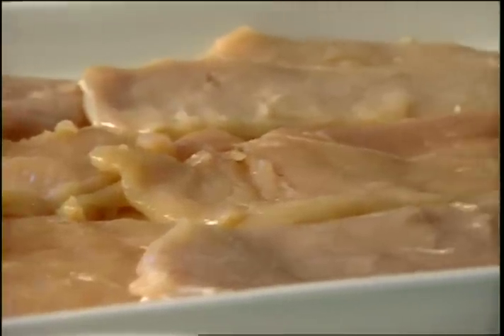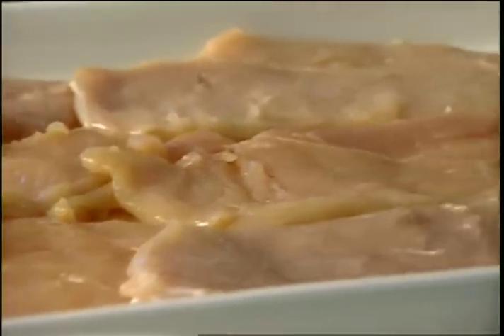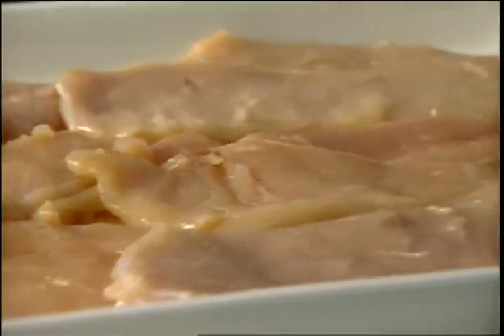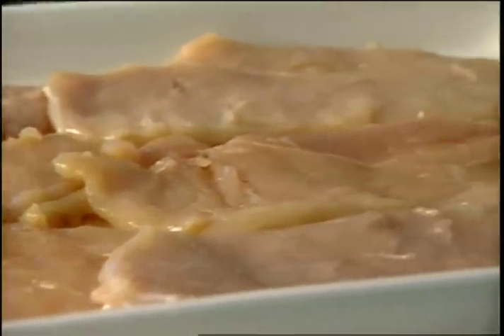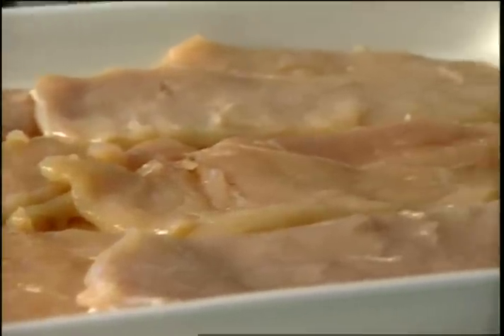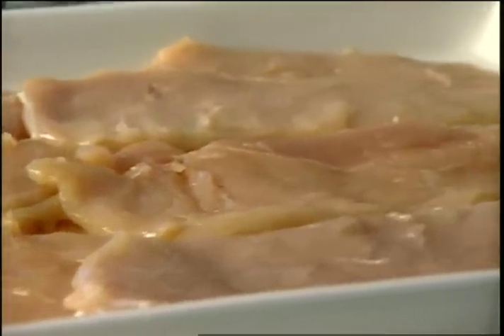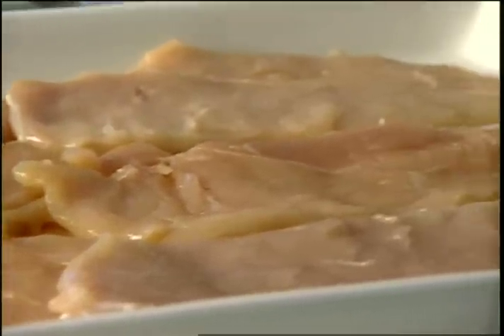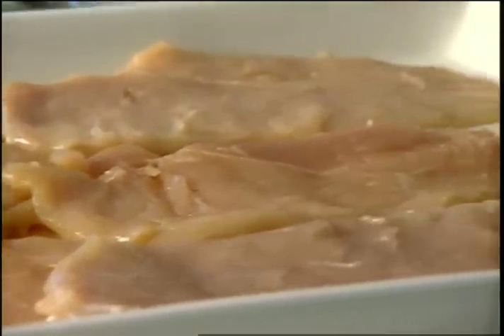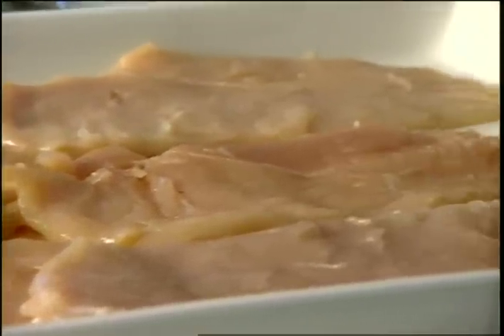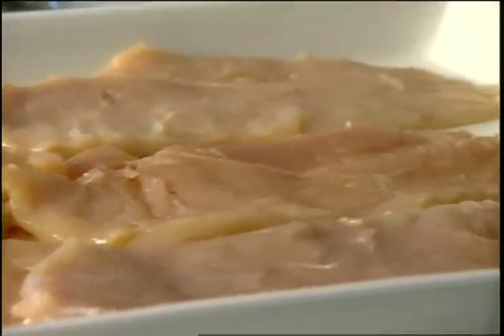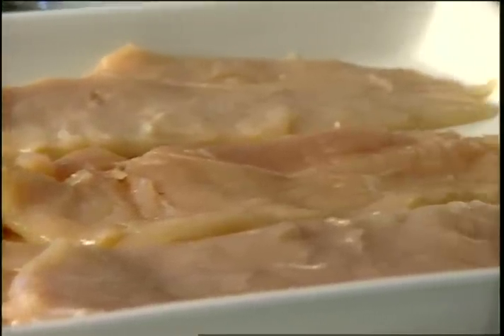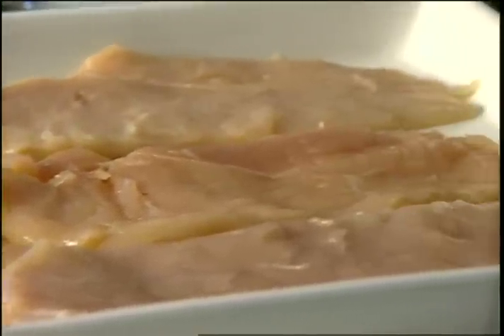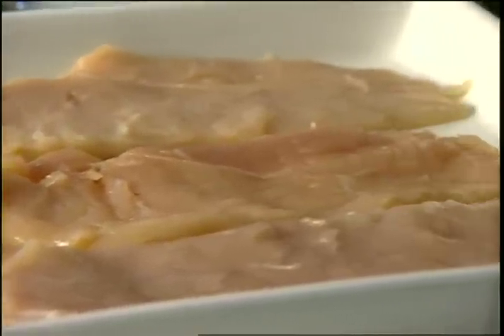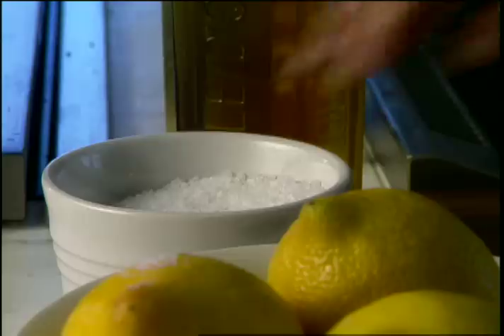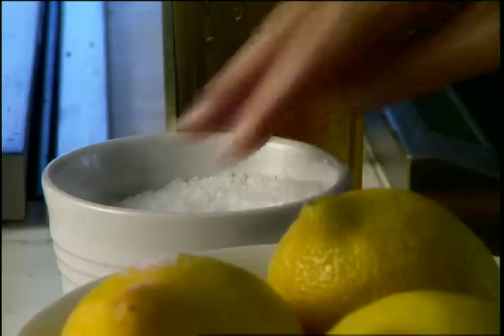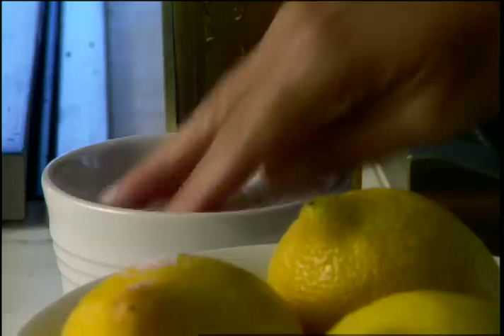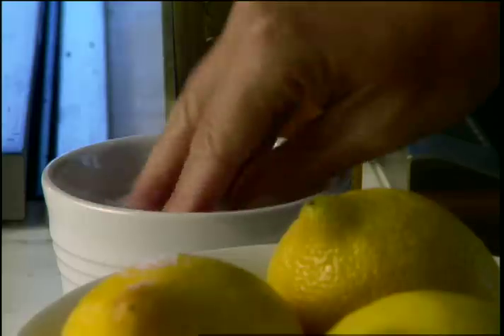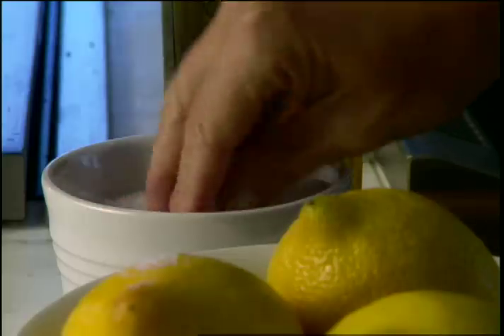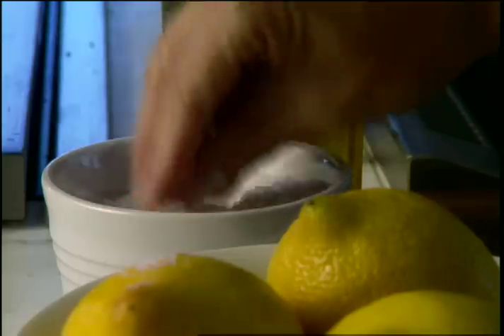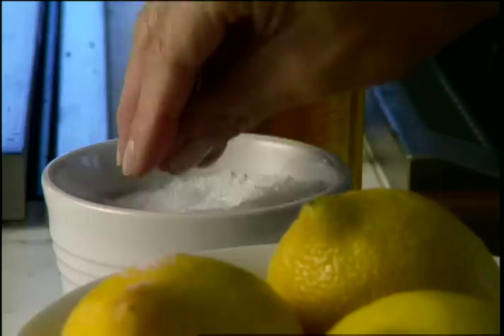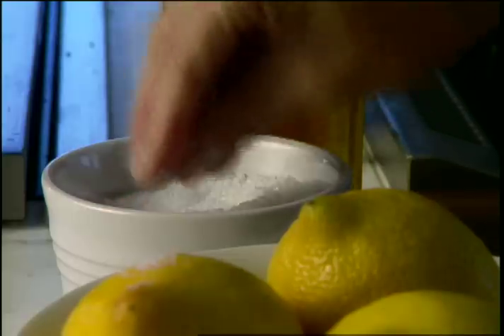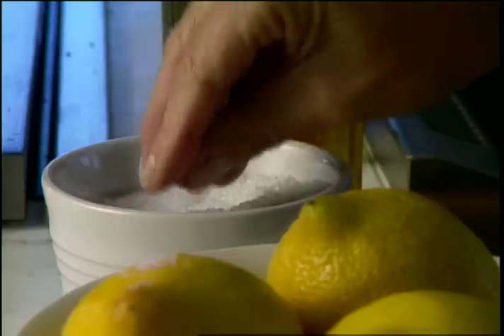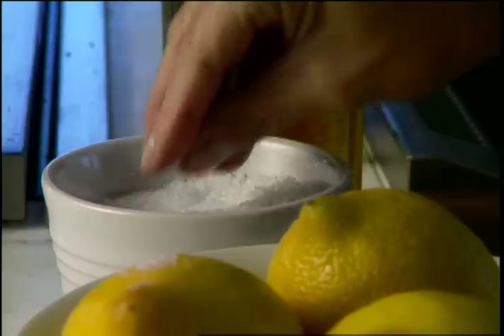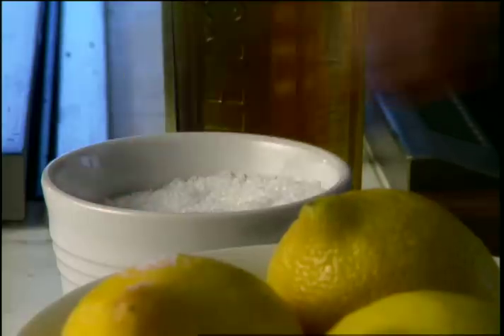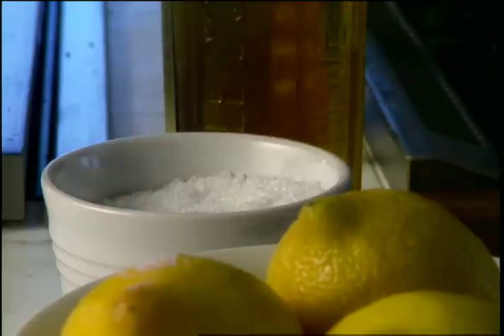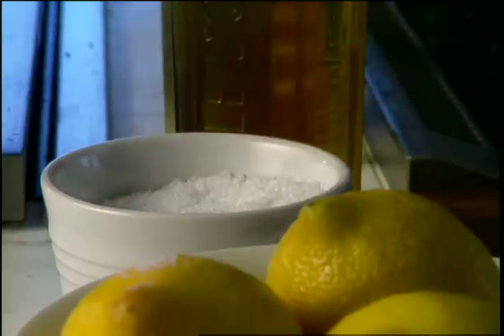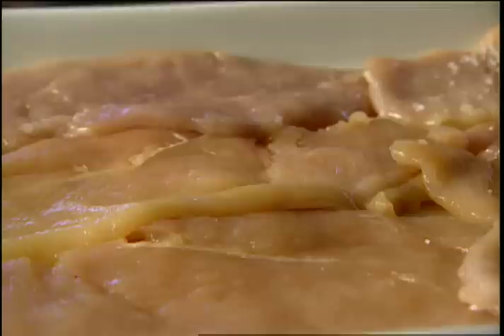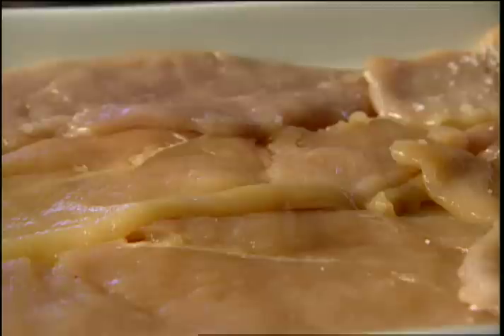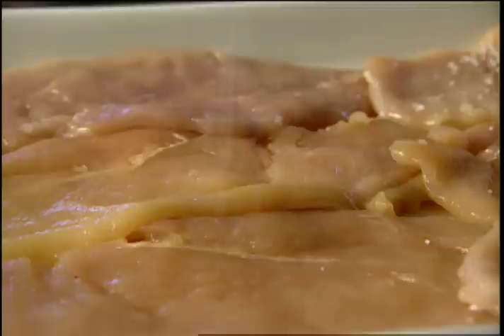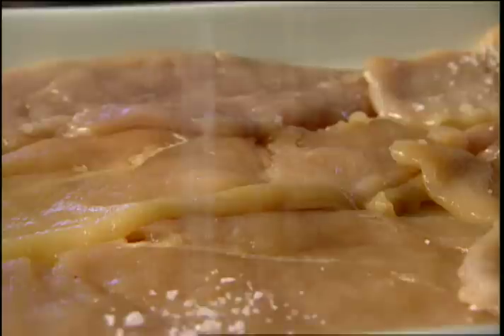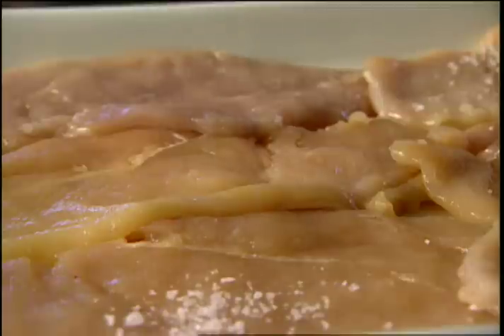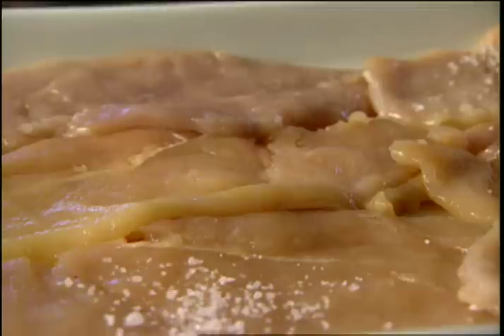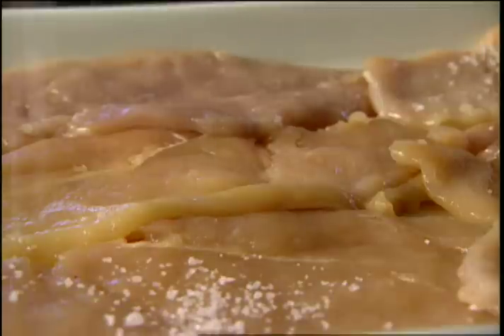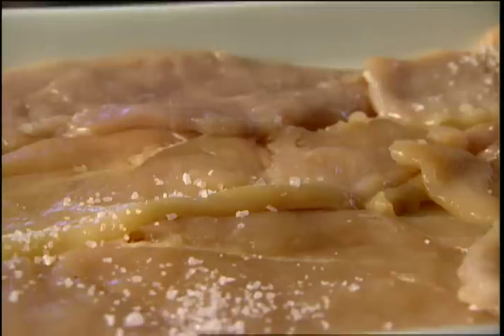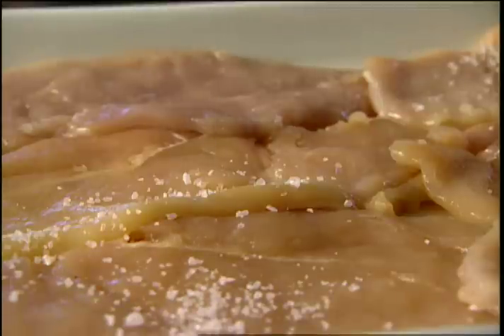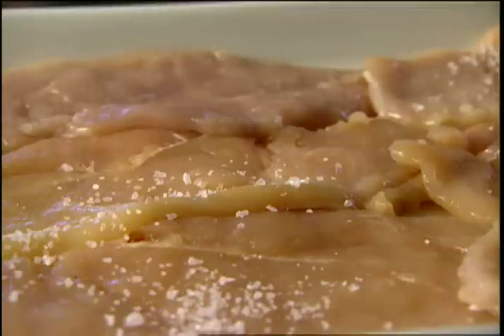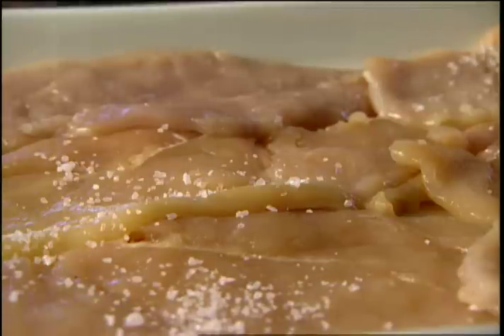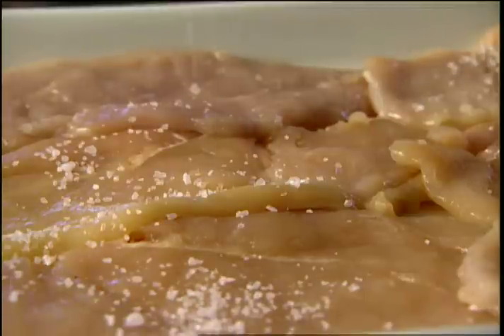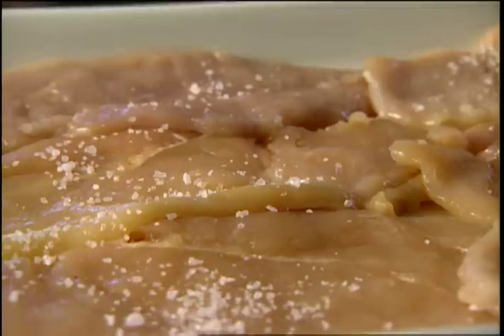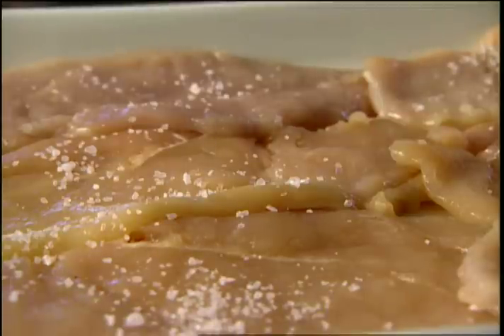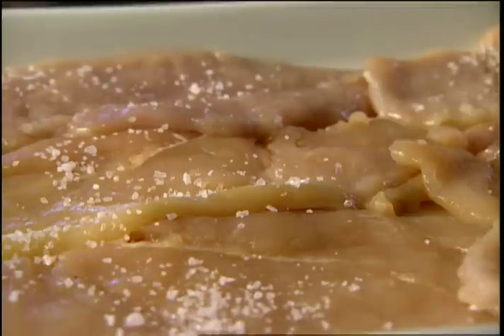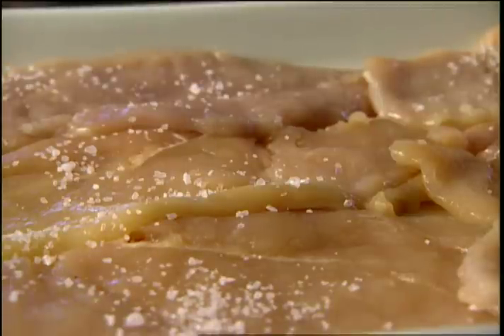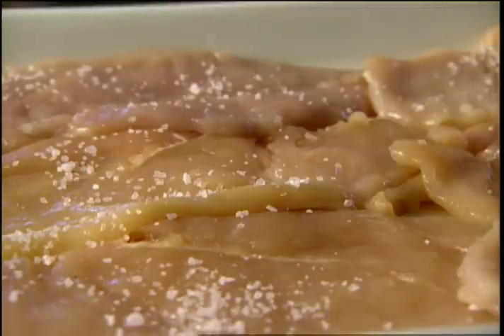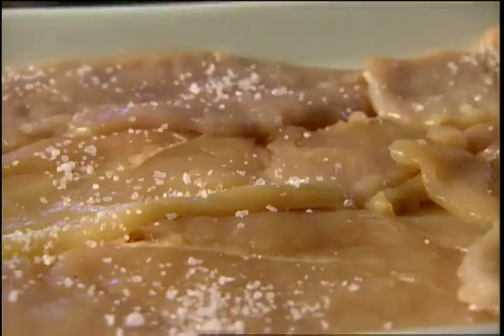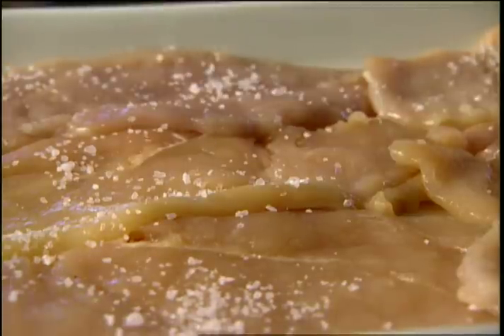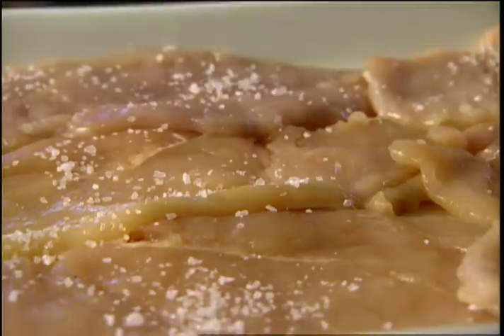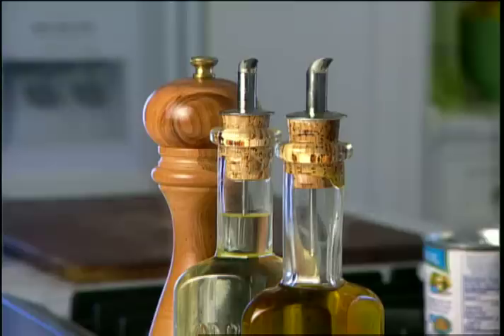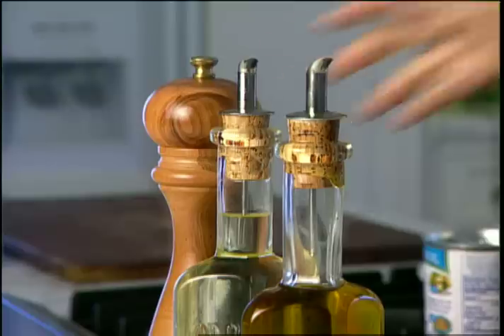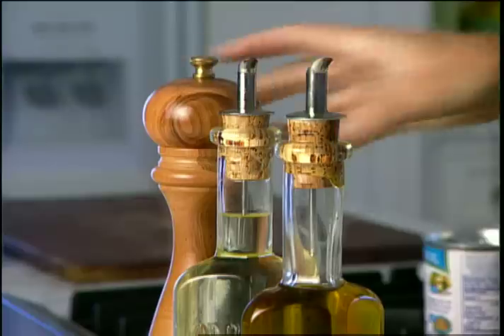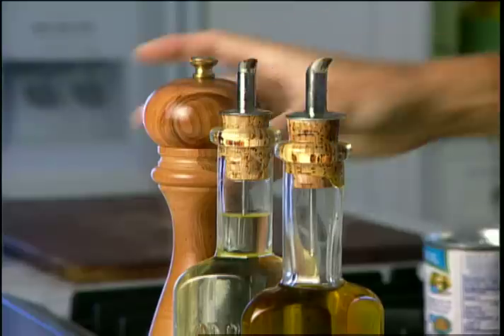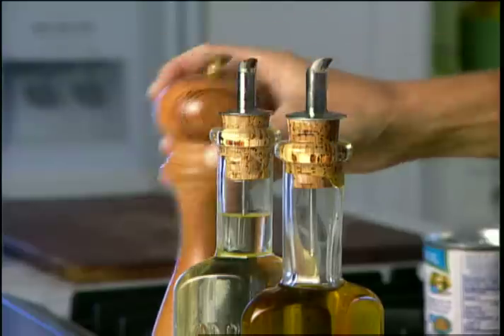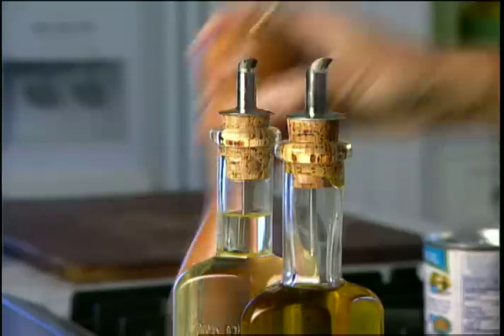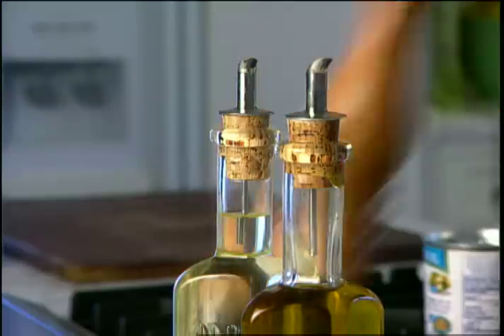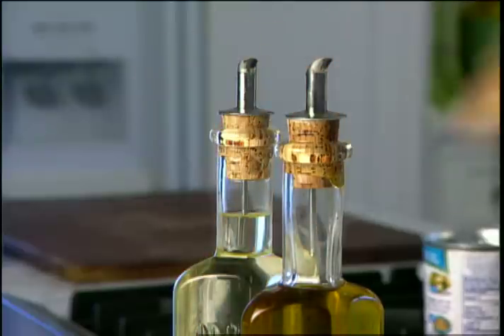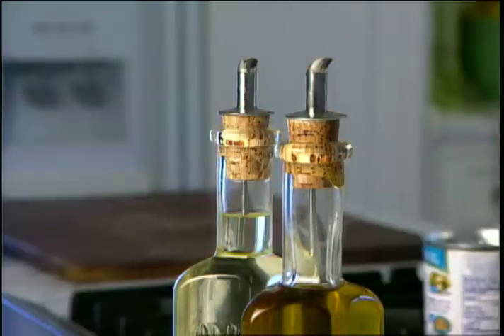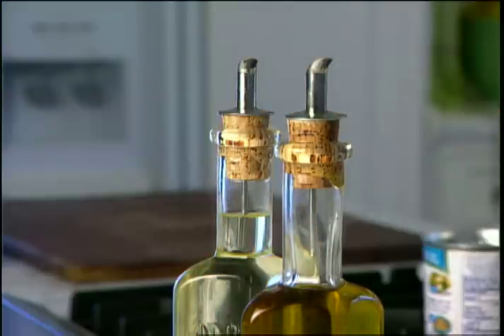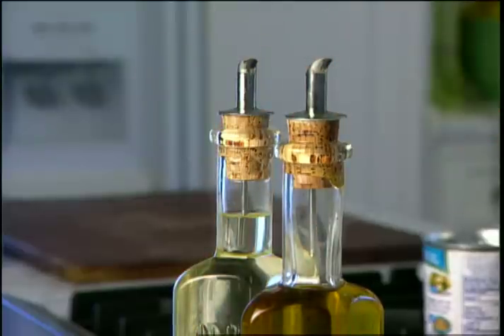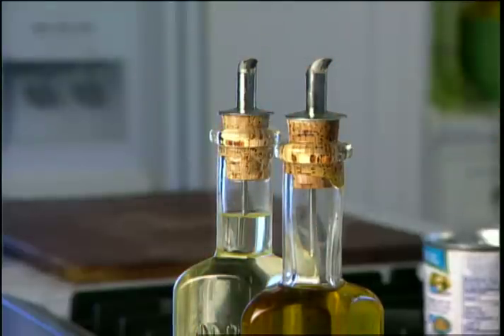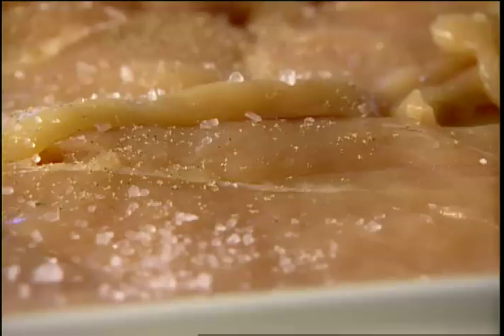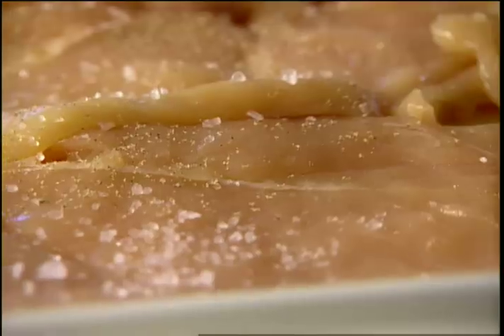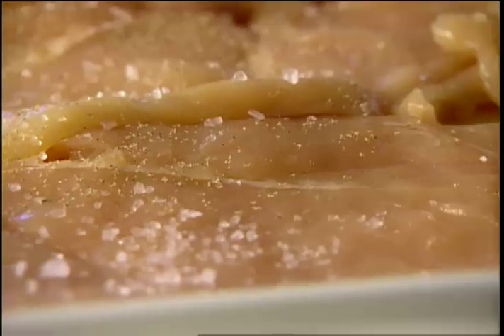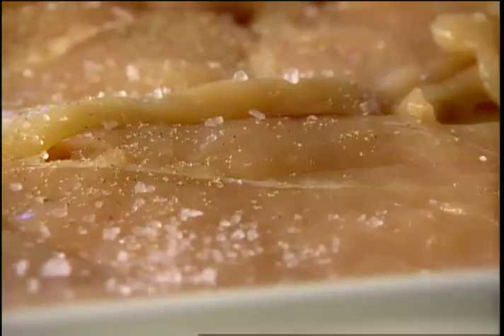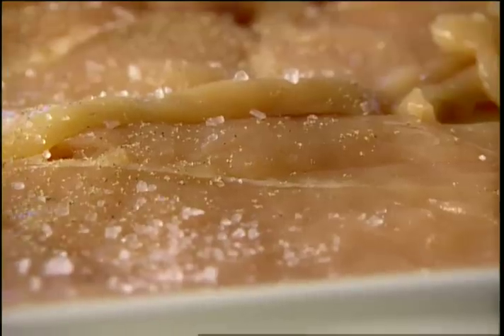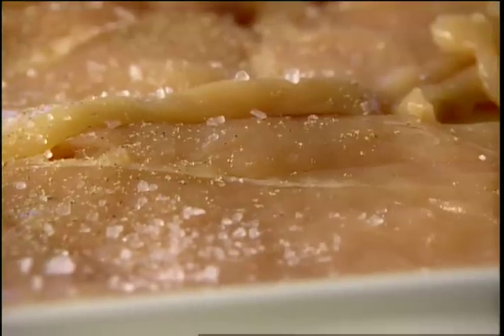I want to season my chicken with a little bit of salt and freshly ground black pepper.